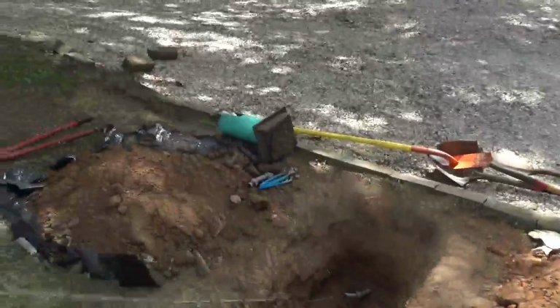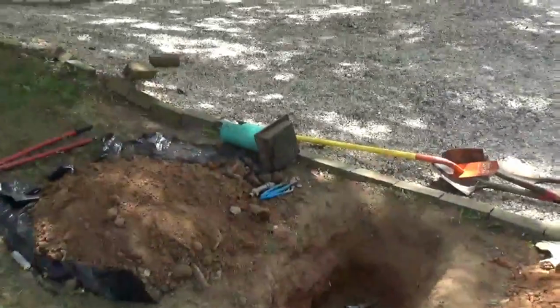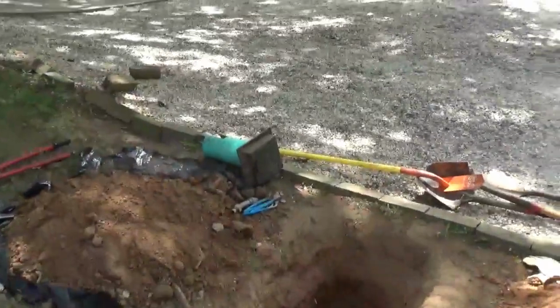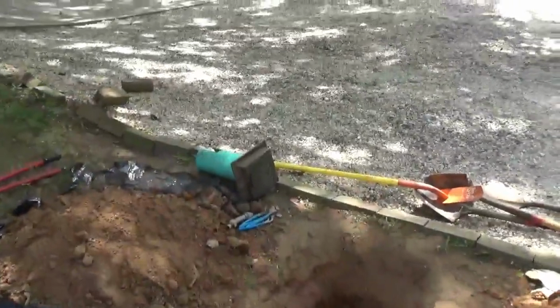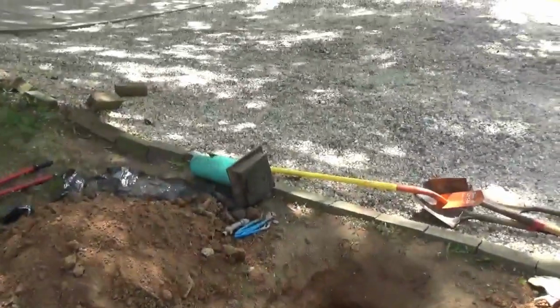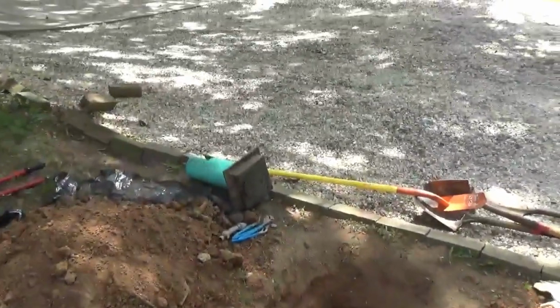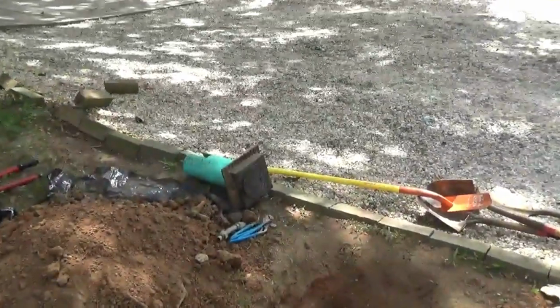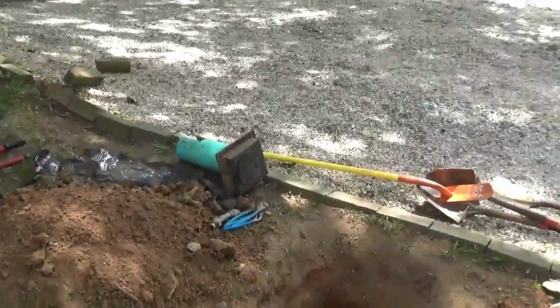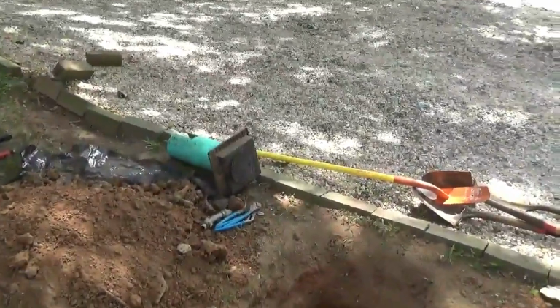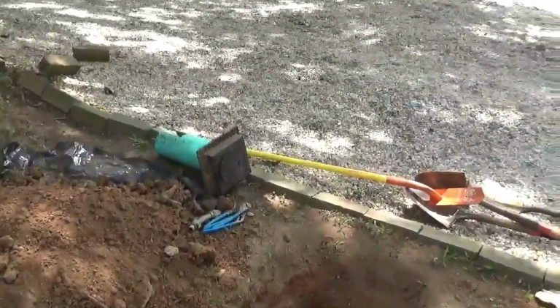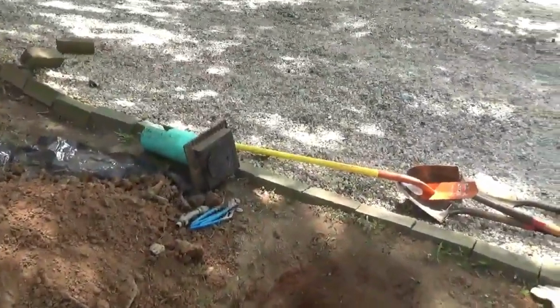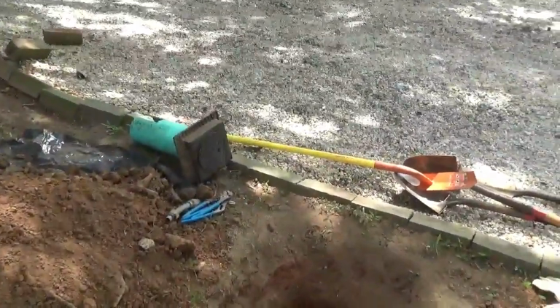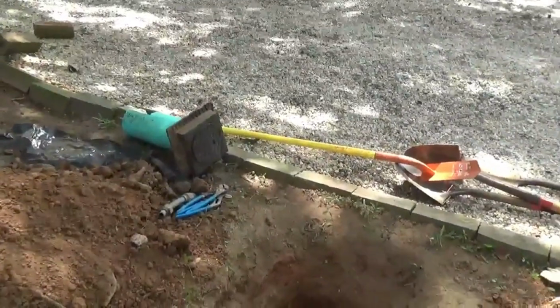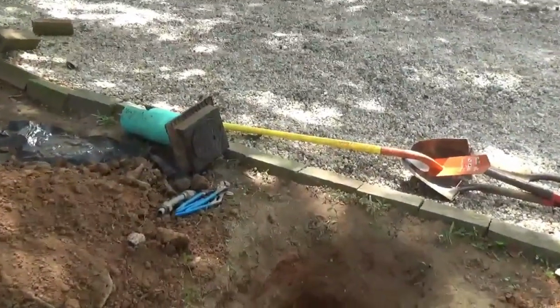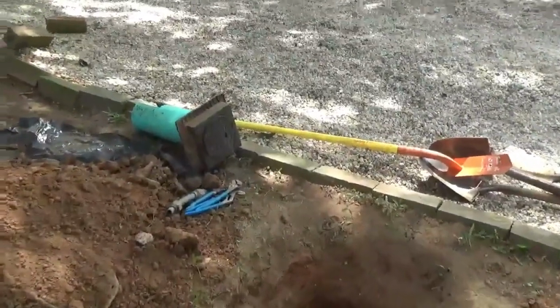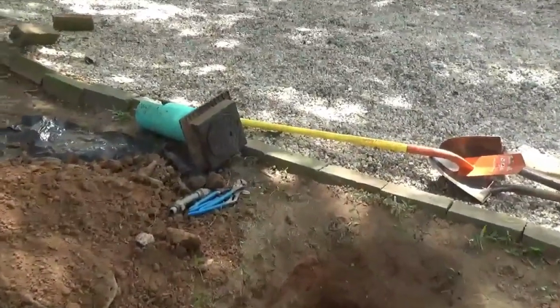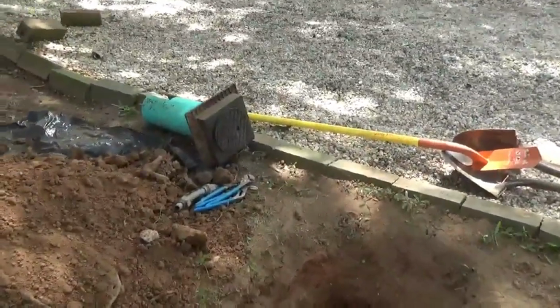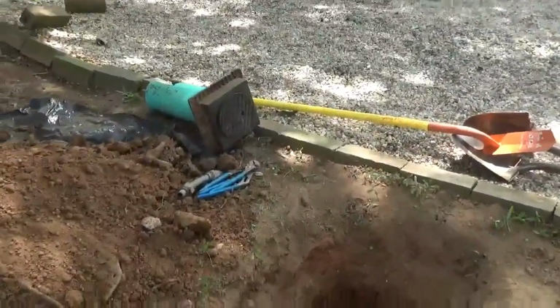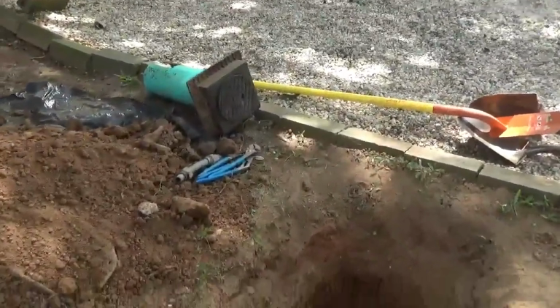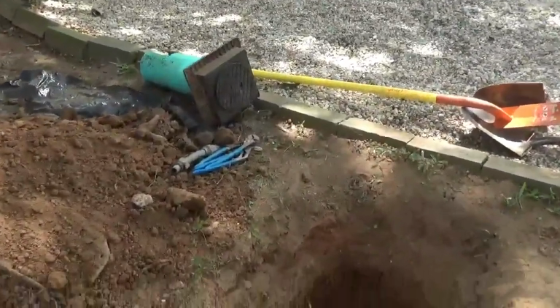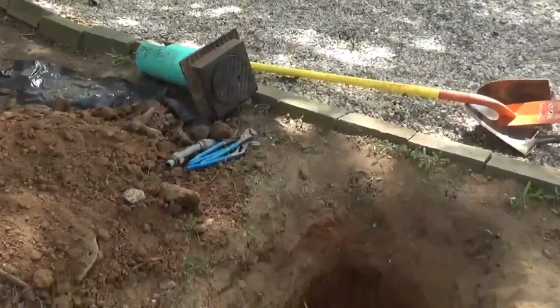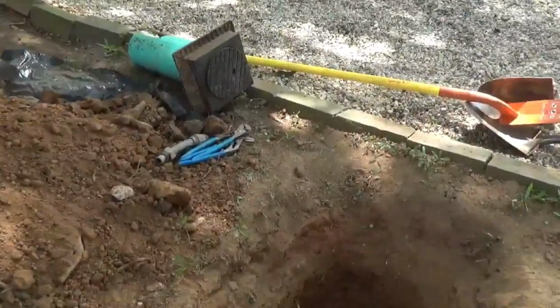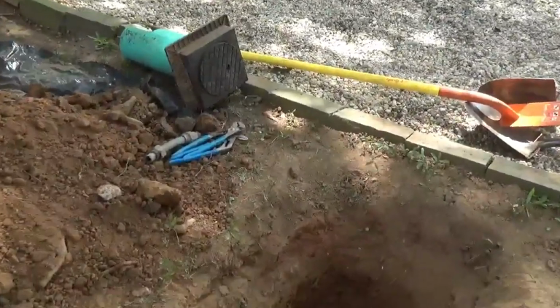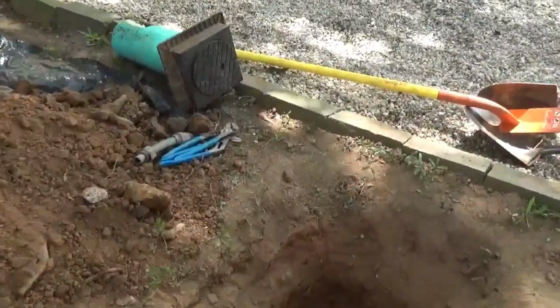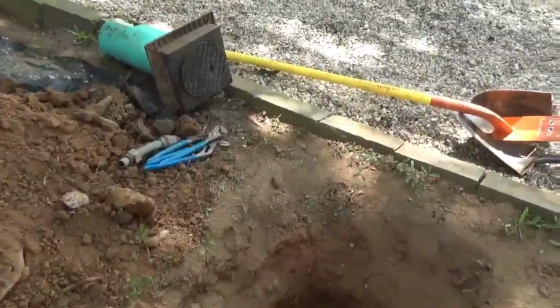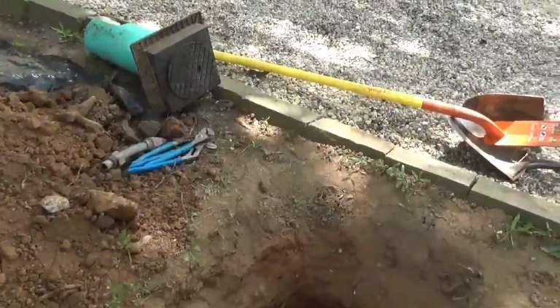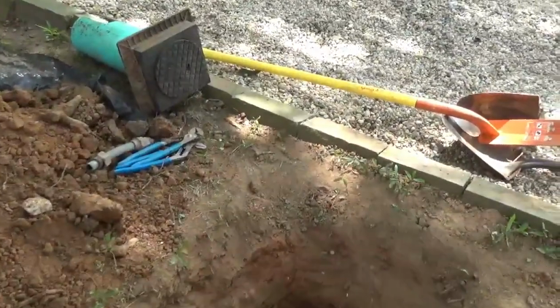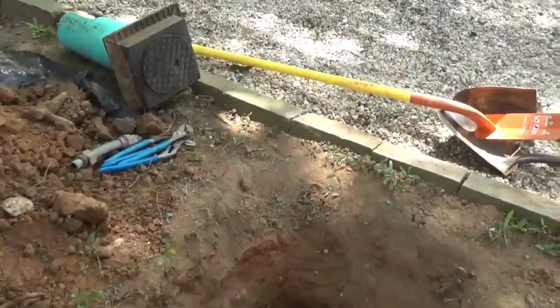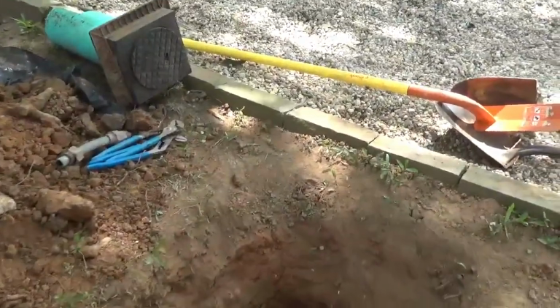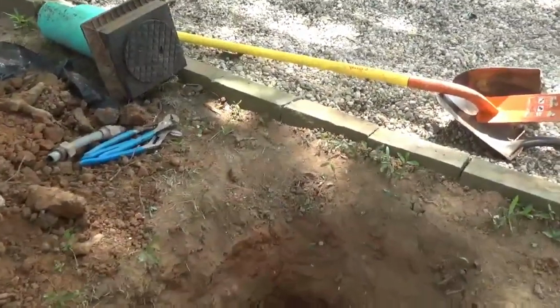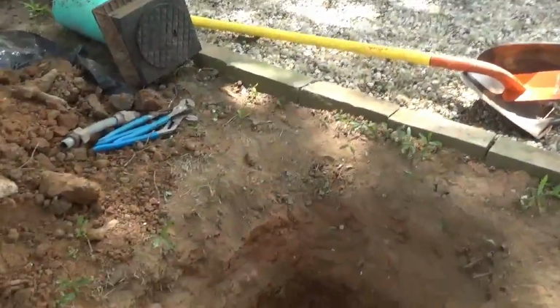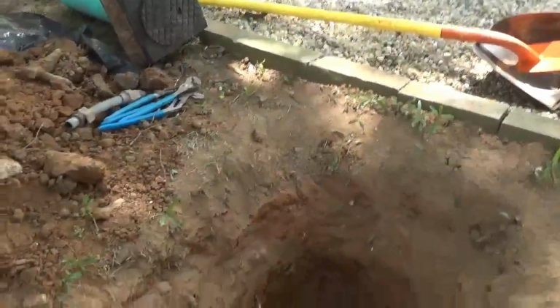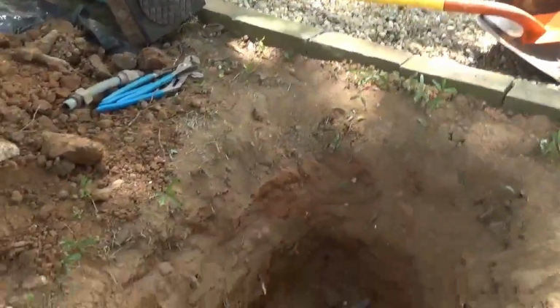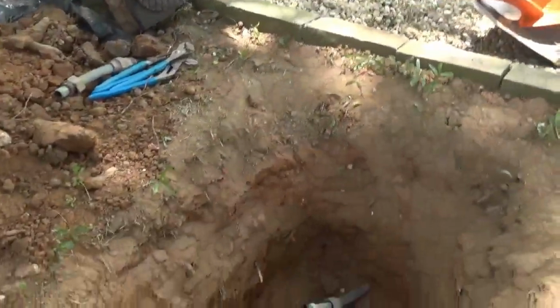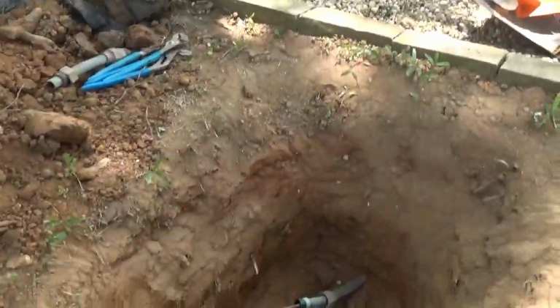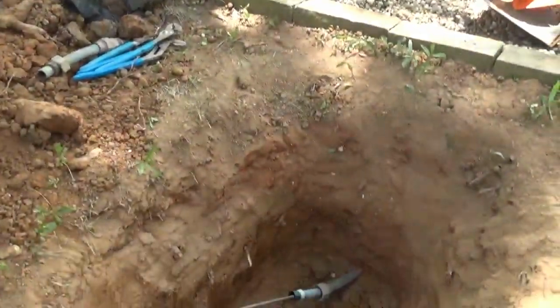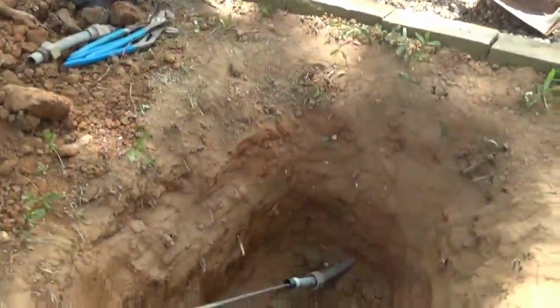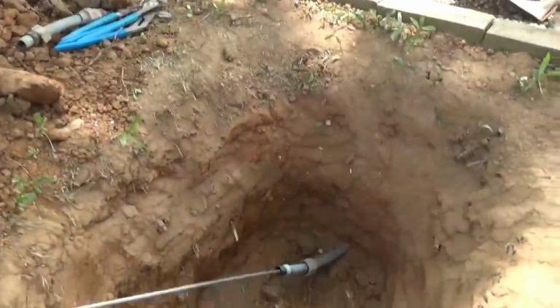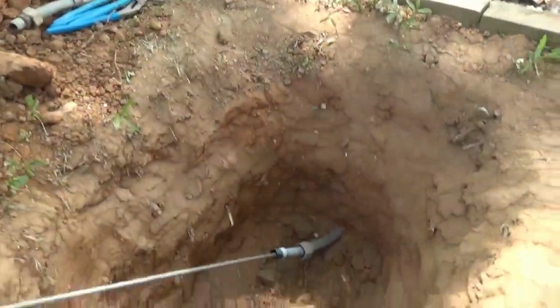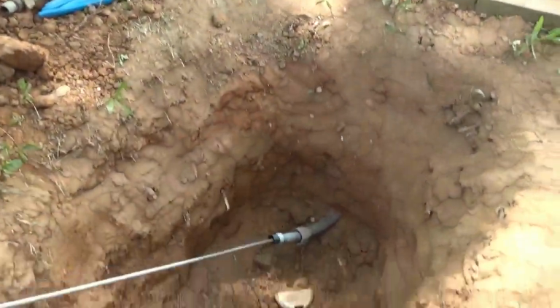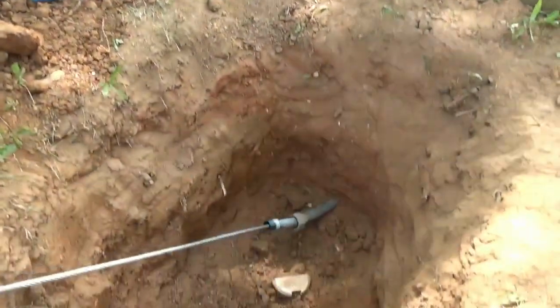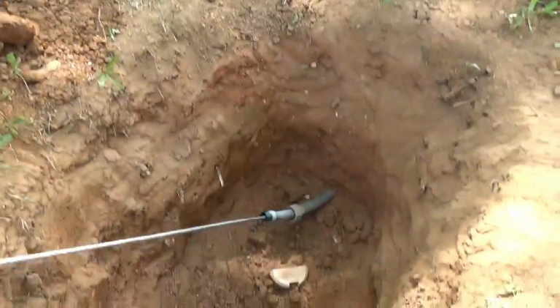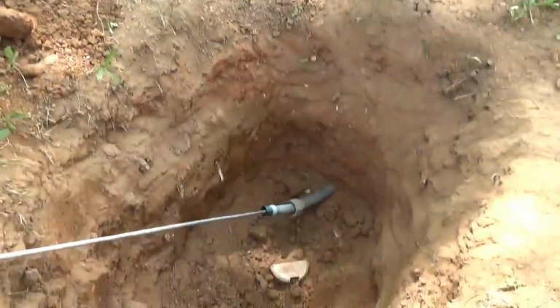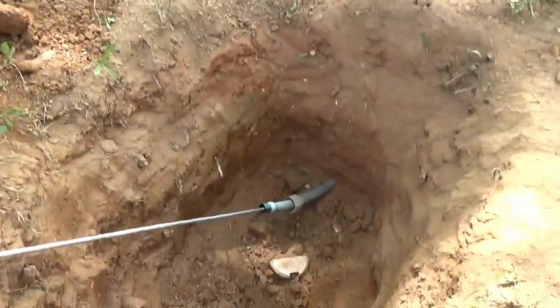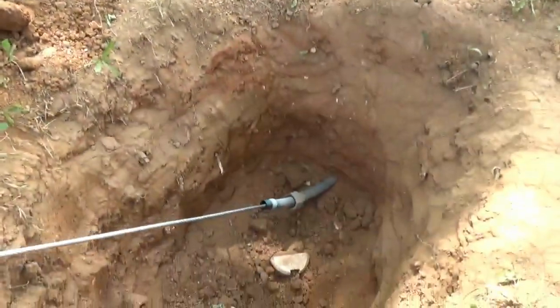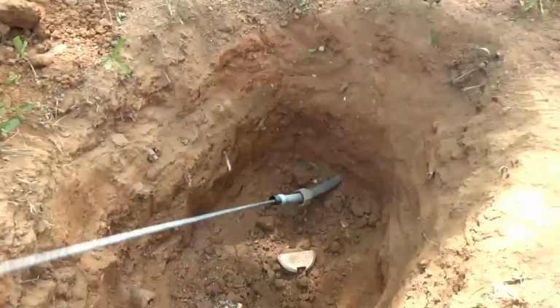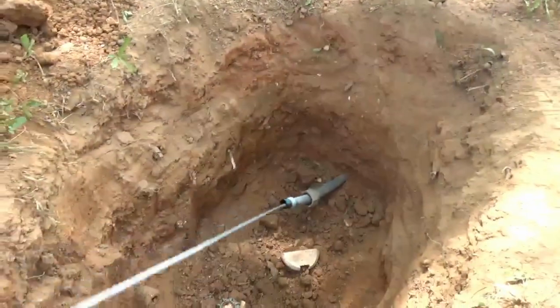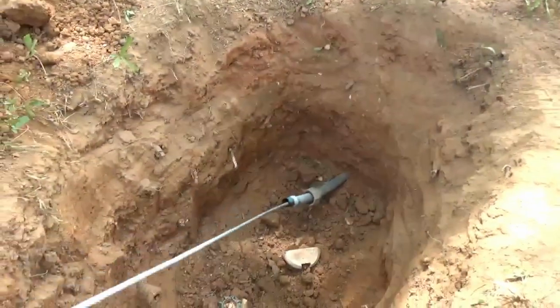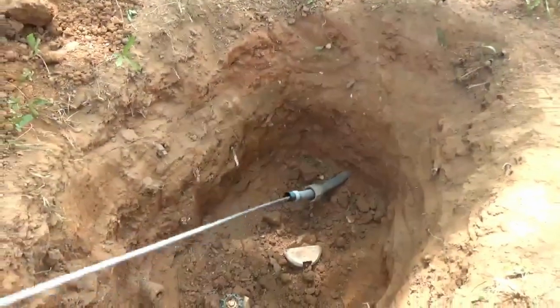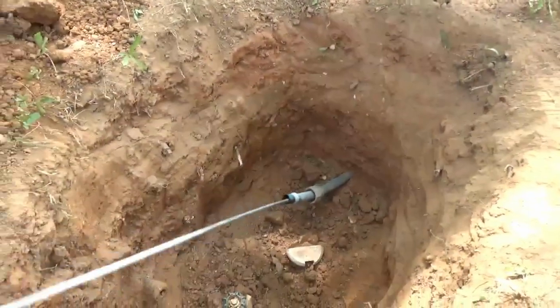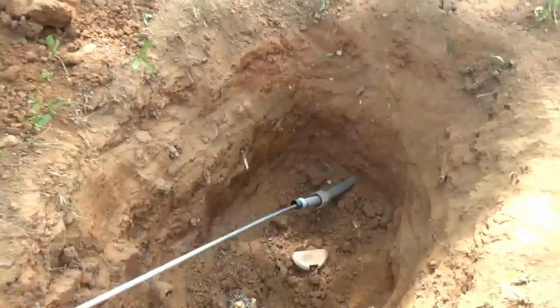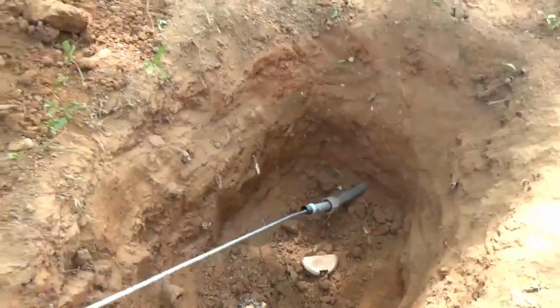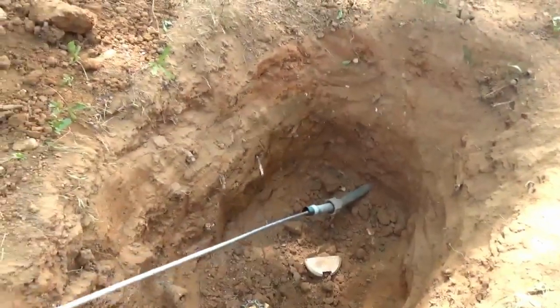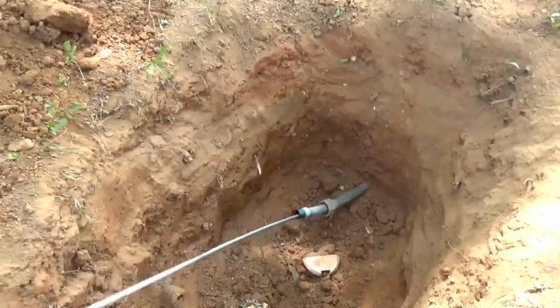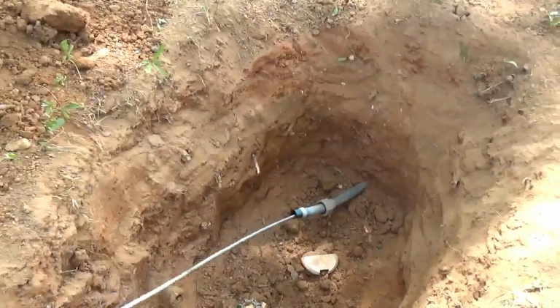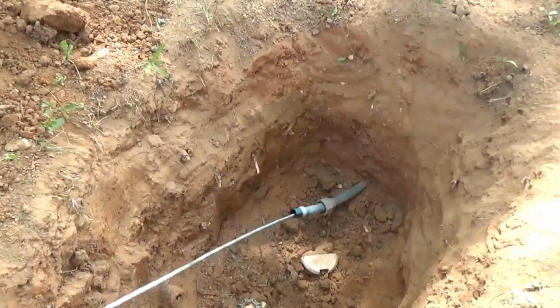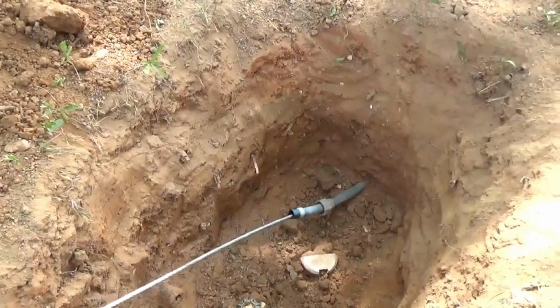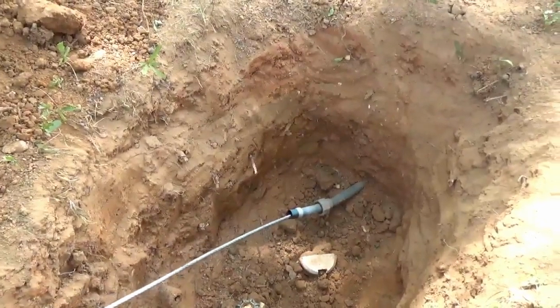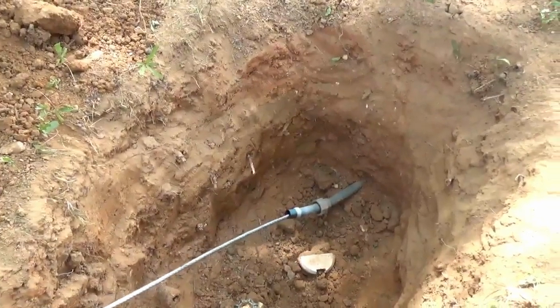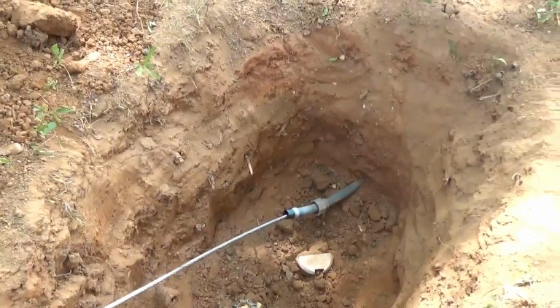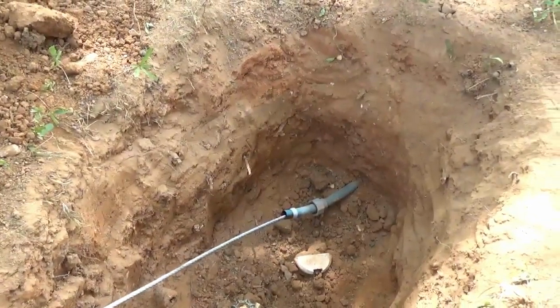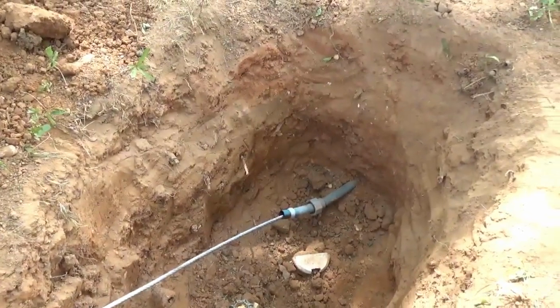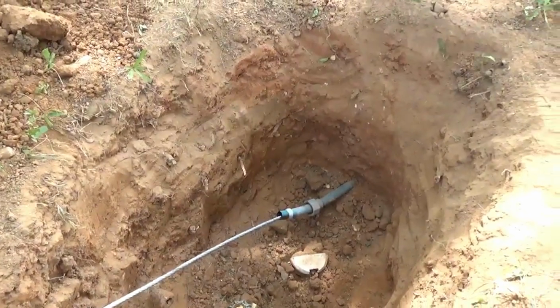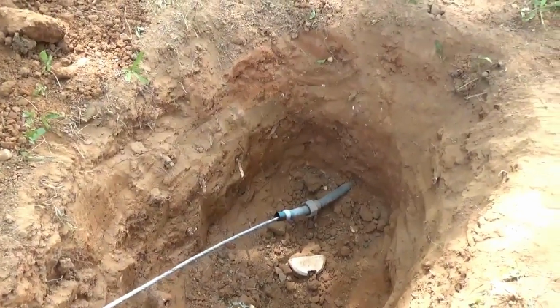This is the new steel cable pushed right through the water service.